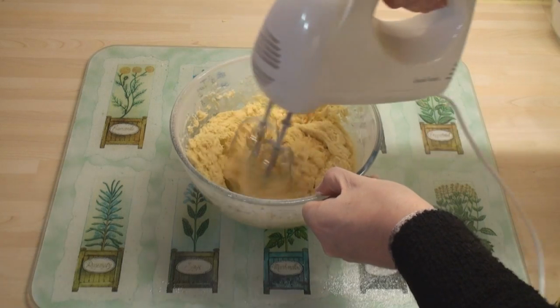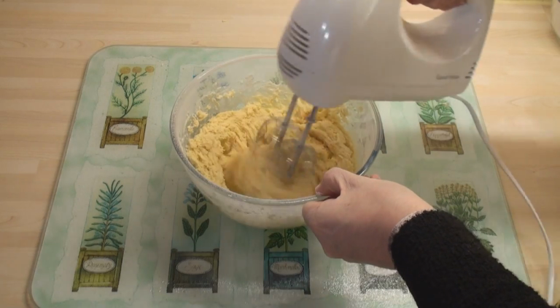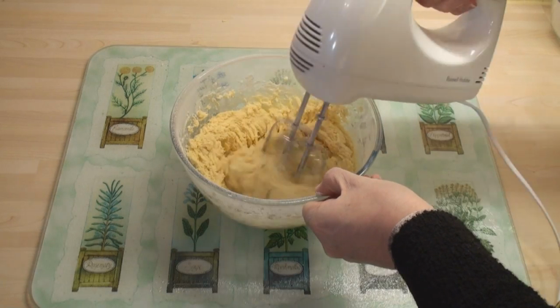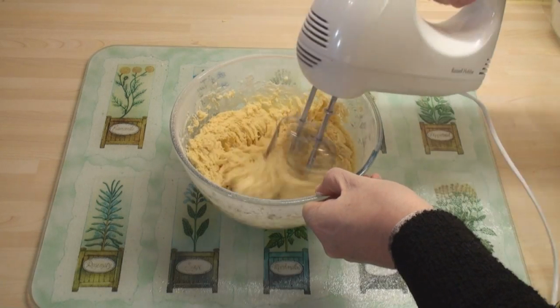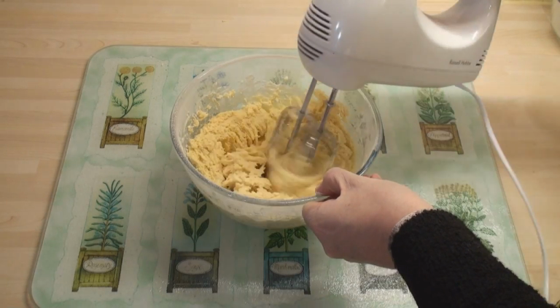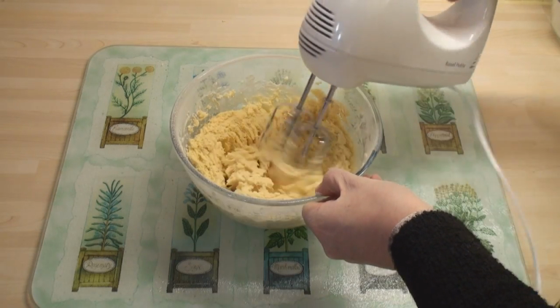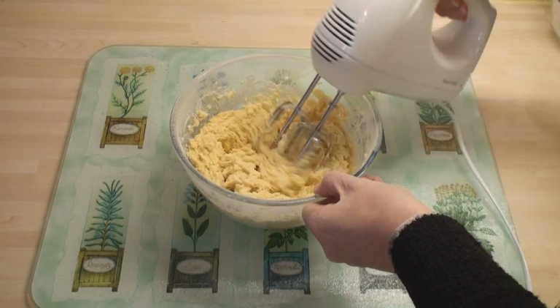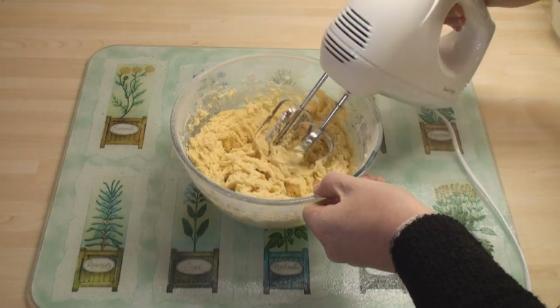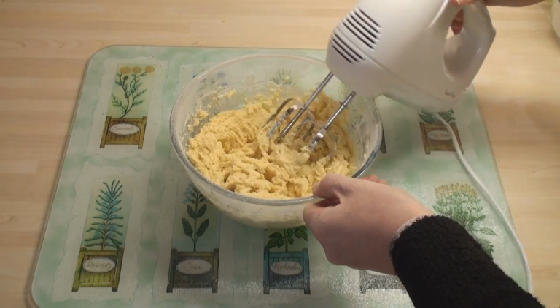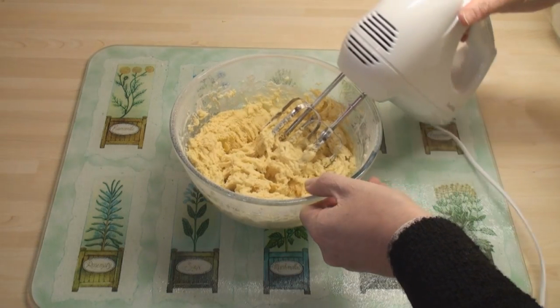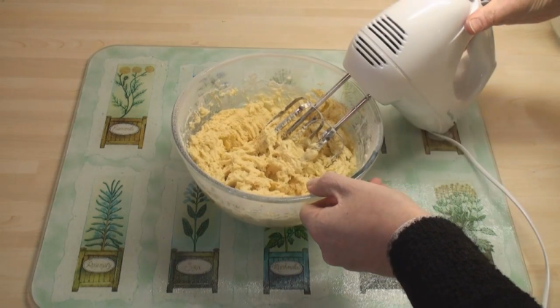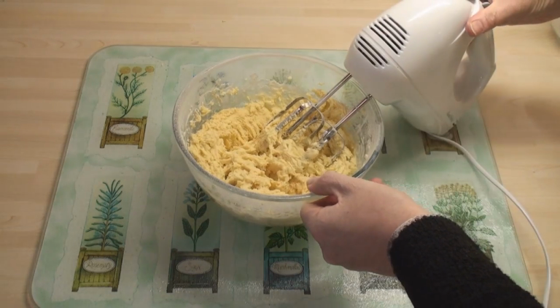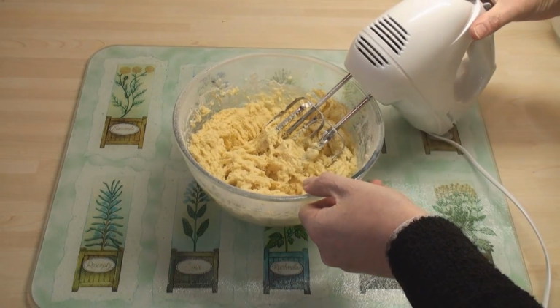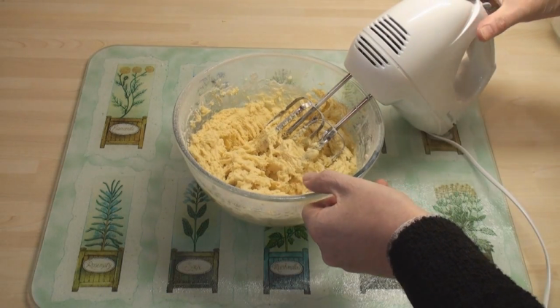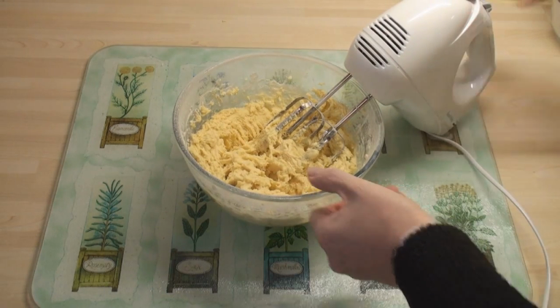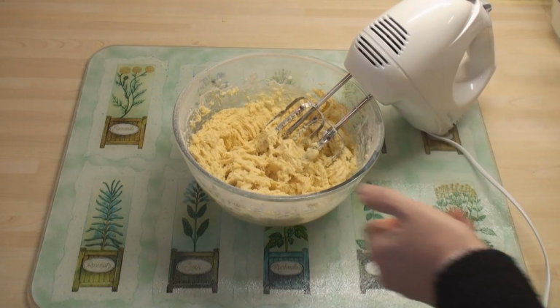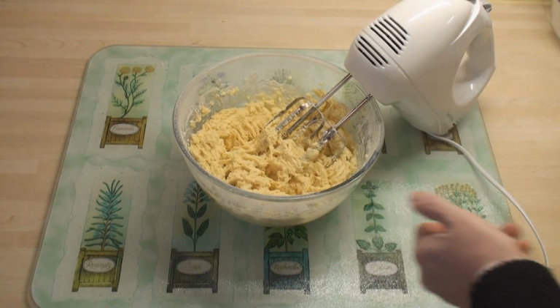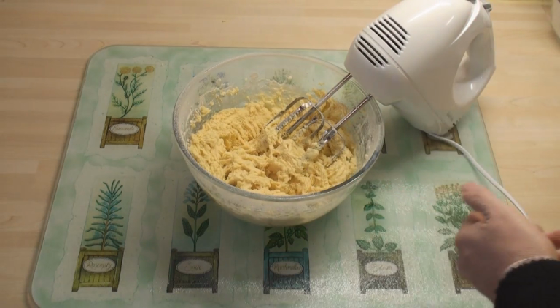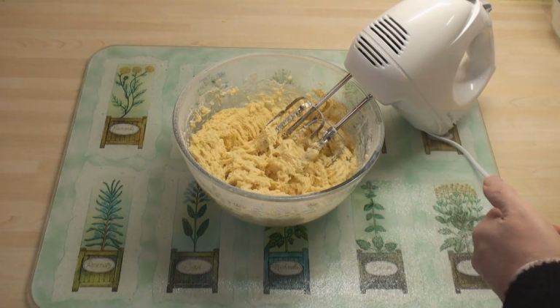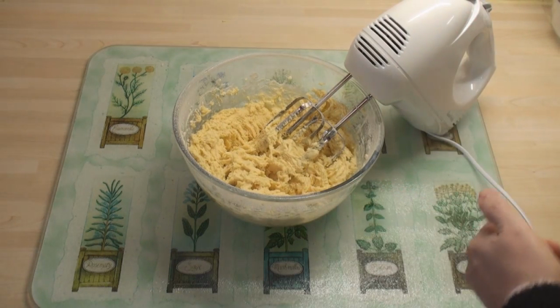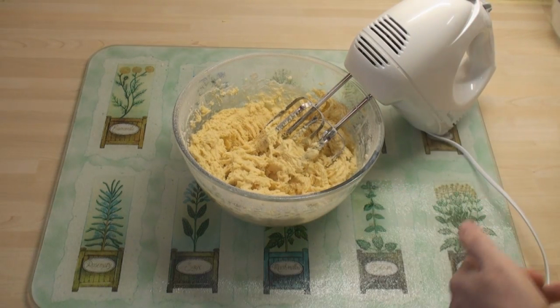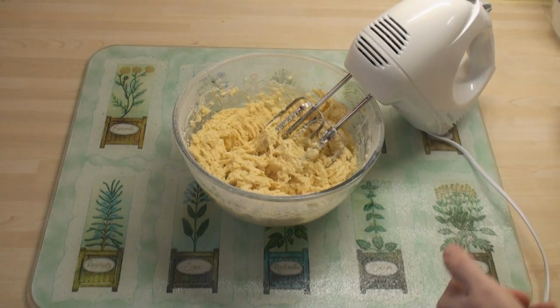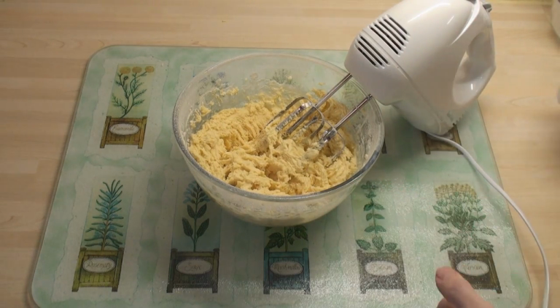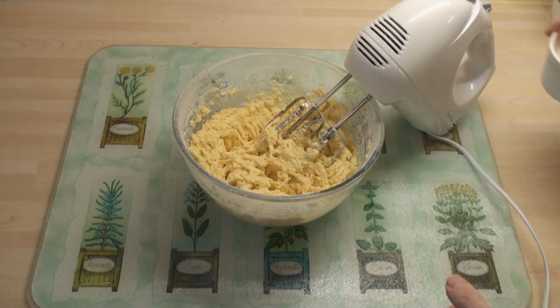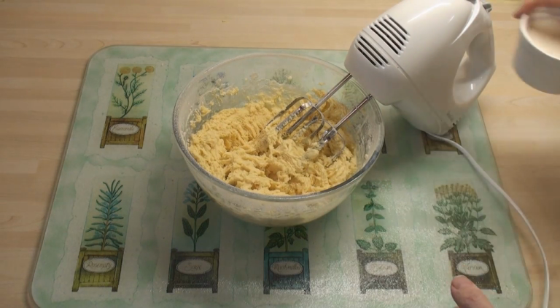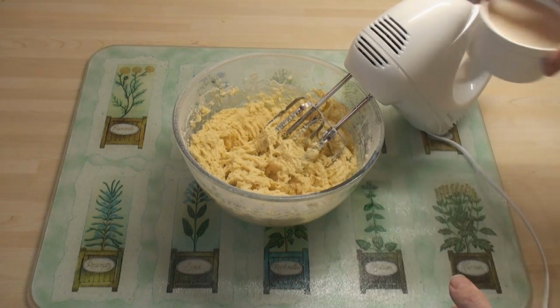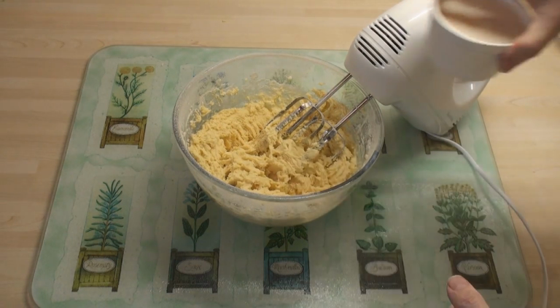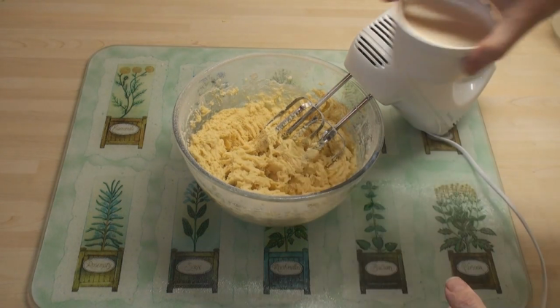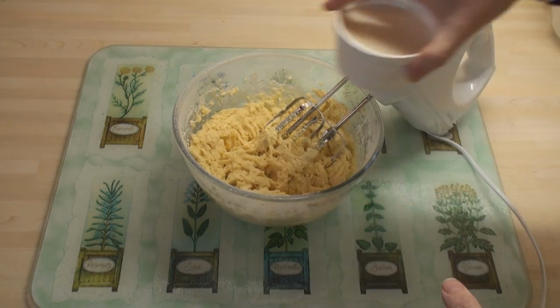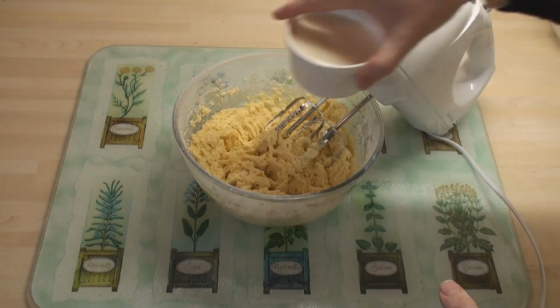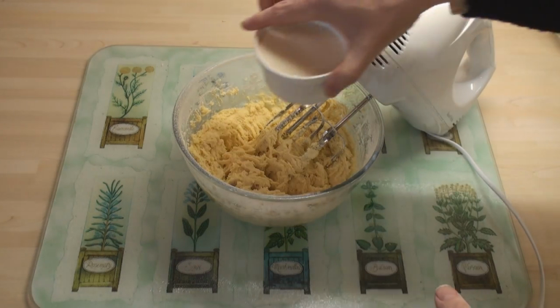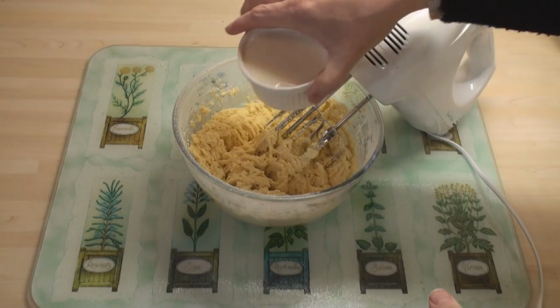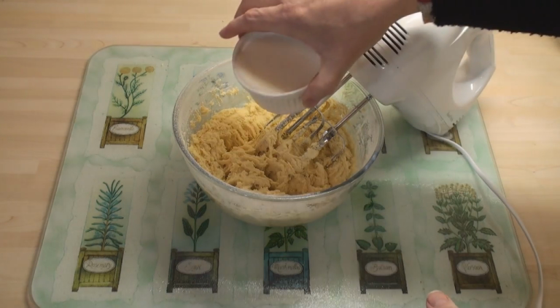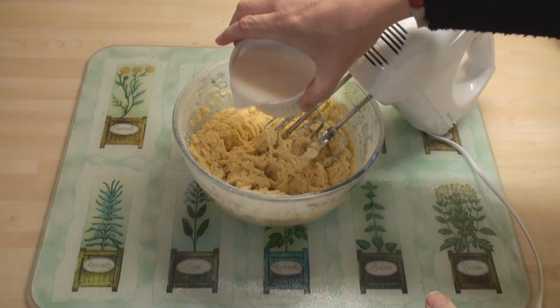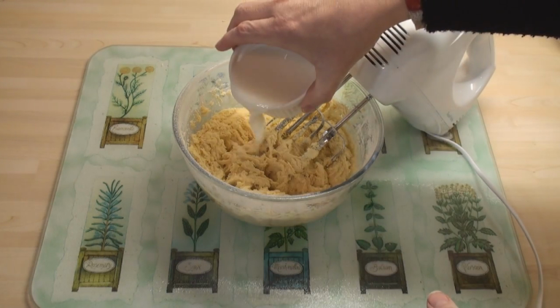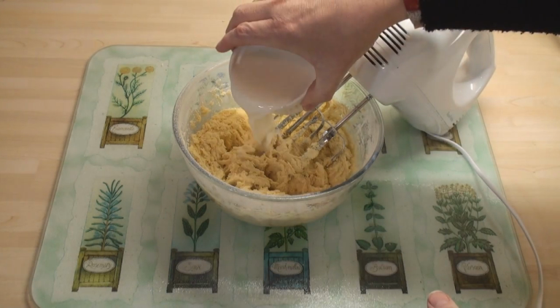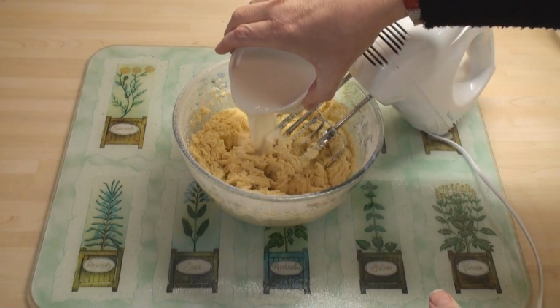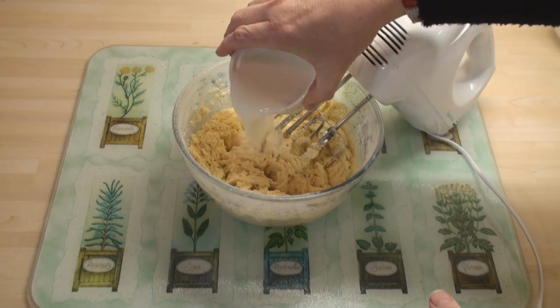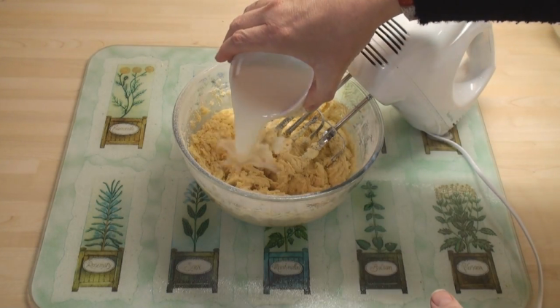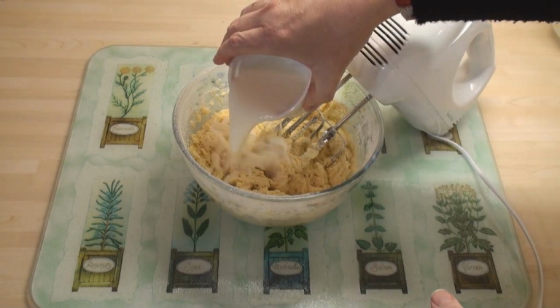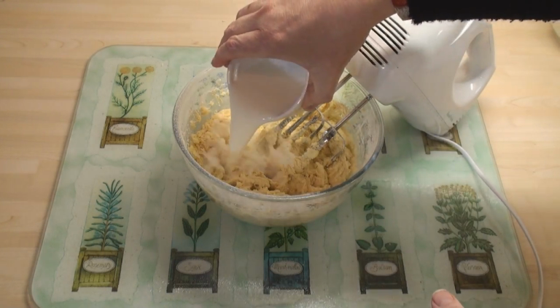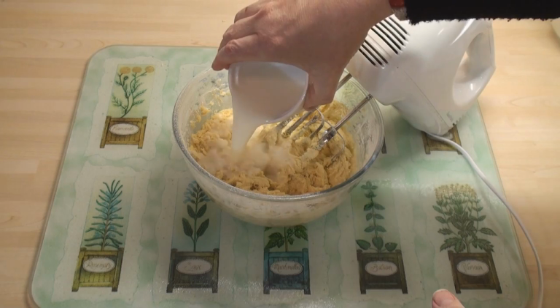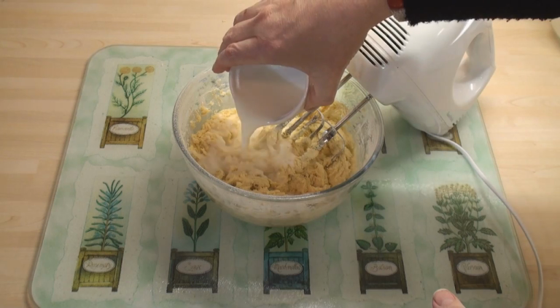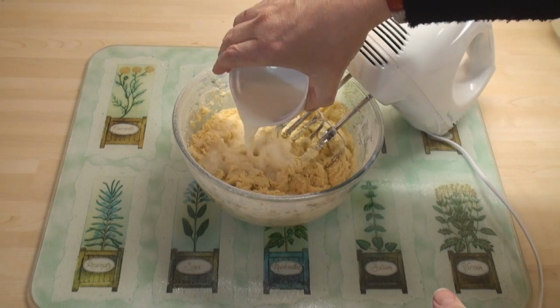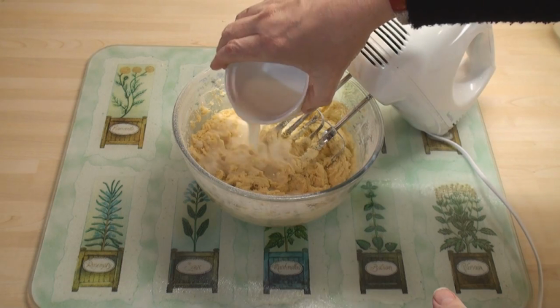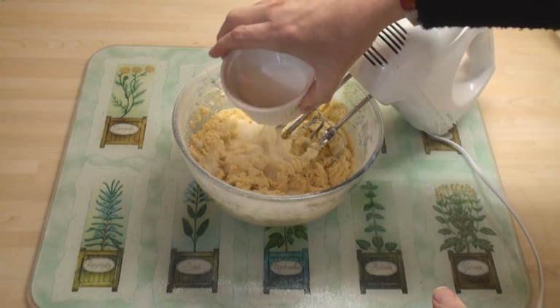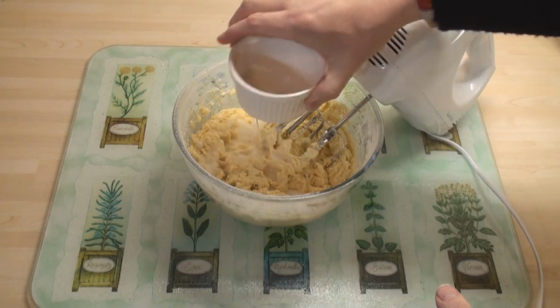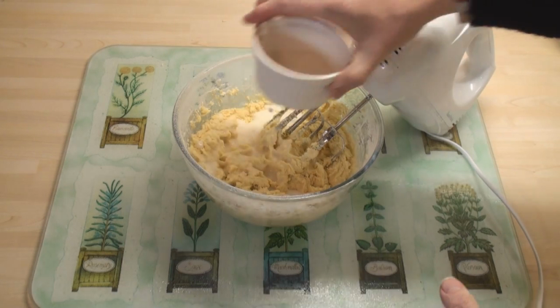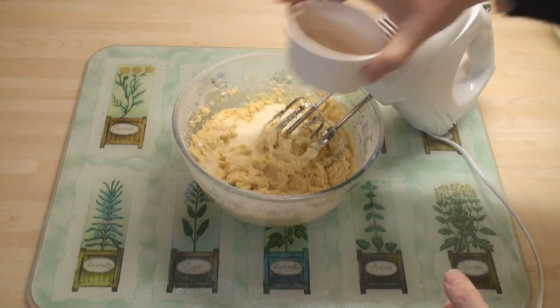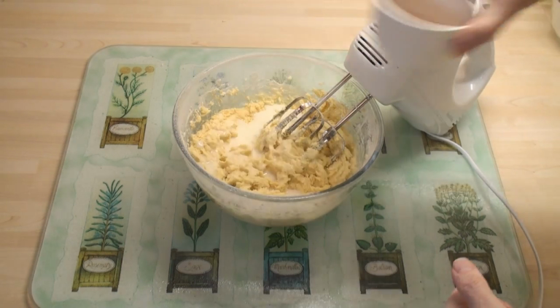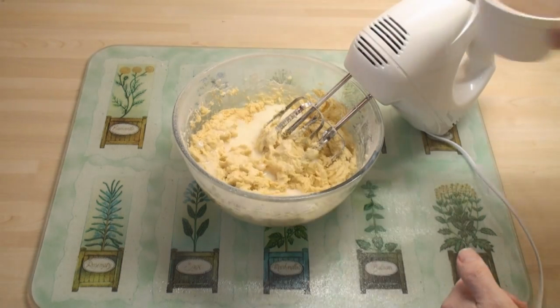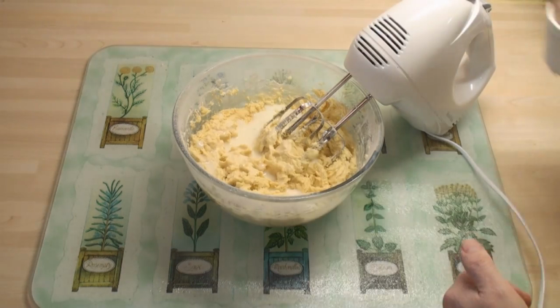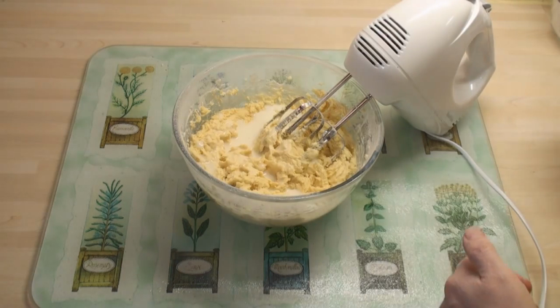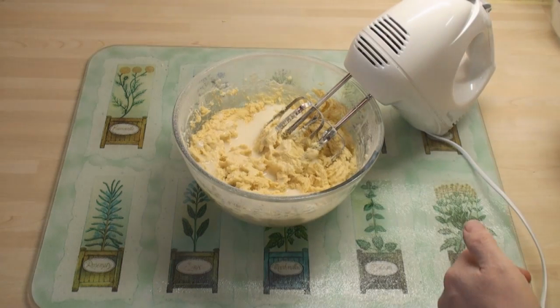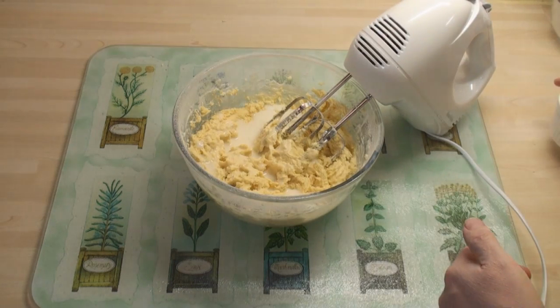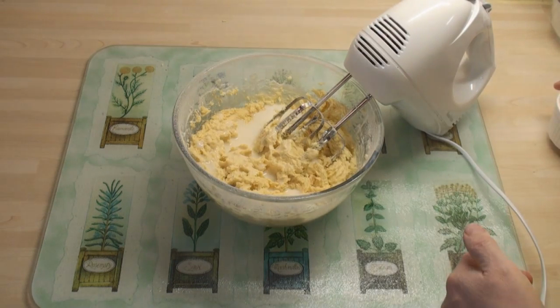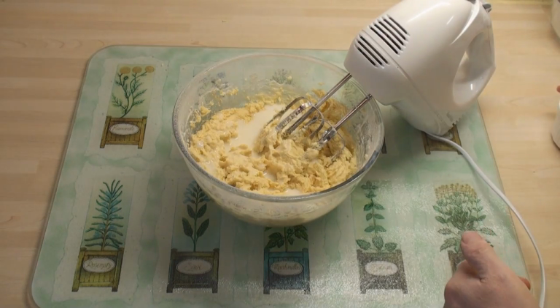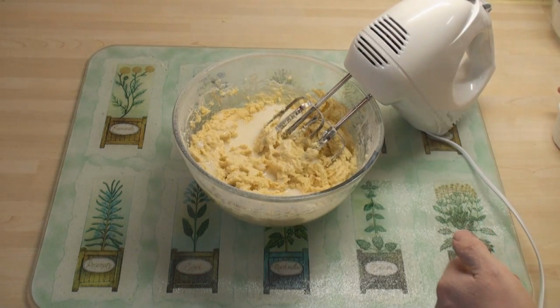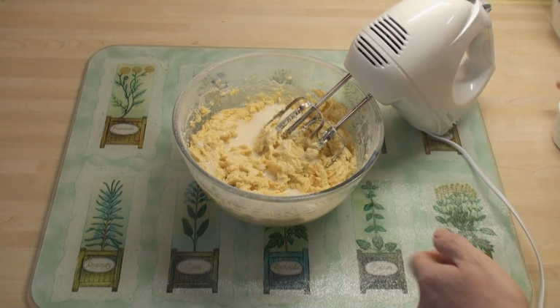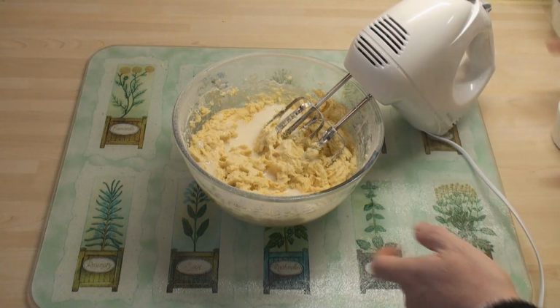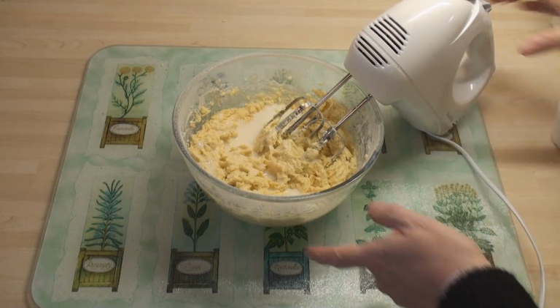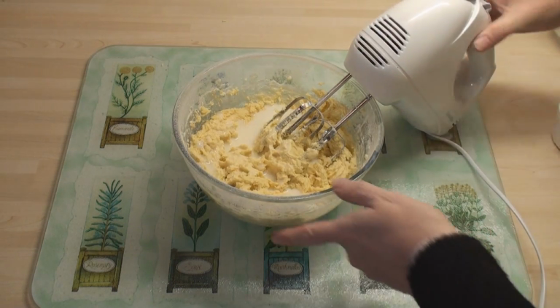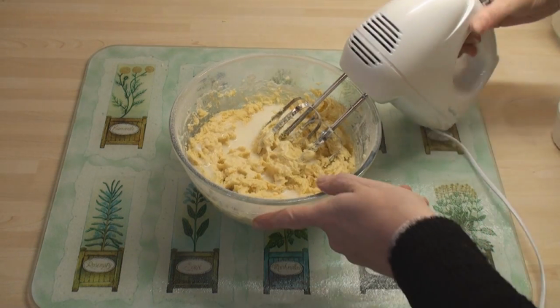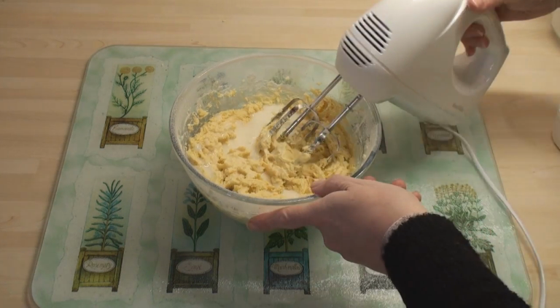Once it's nicely mixed, add in about half the milk and whisk that in.